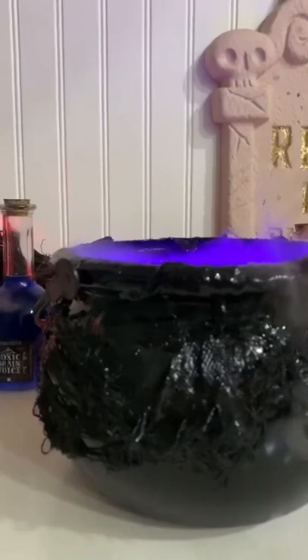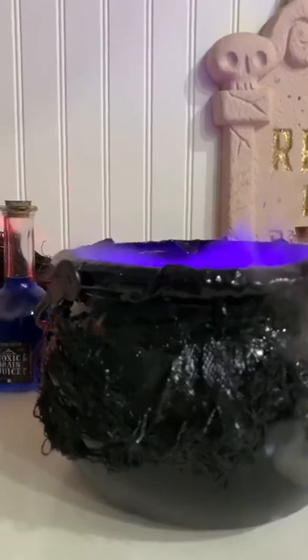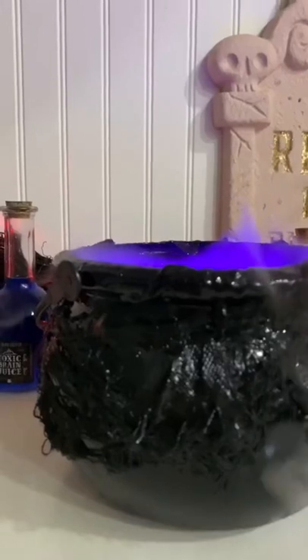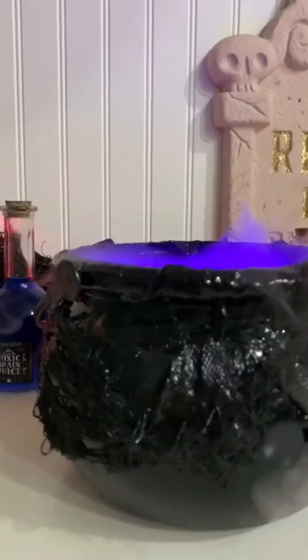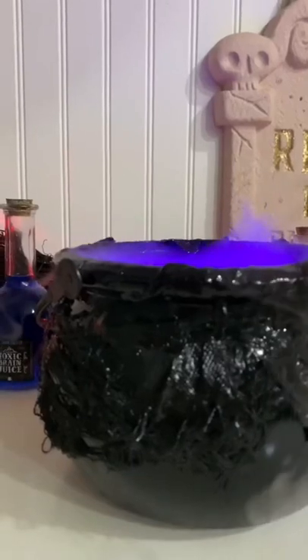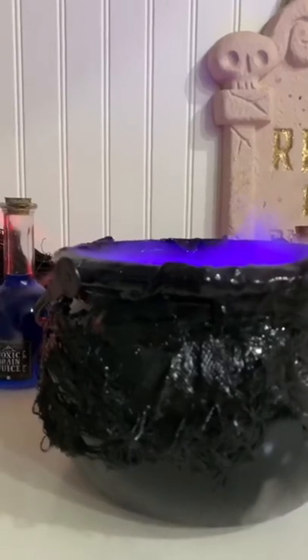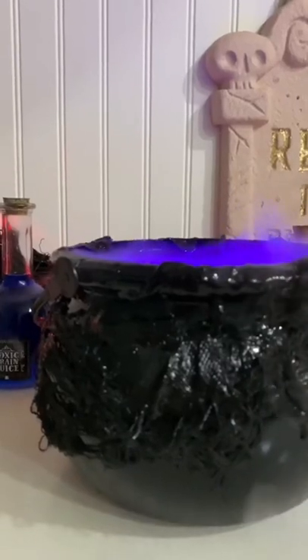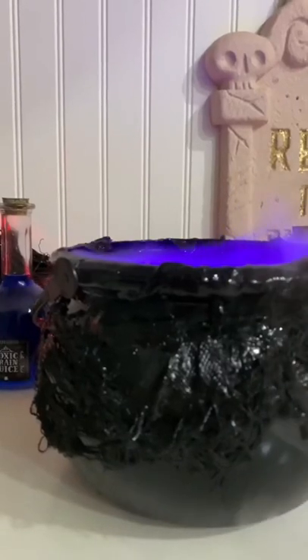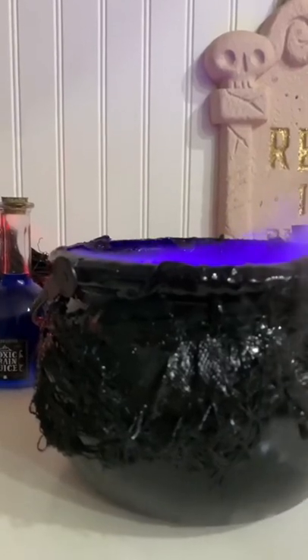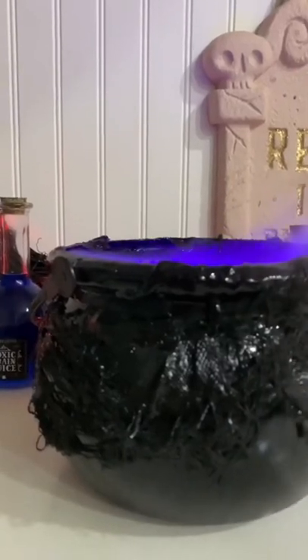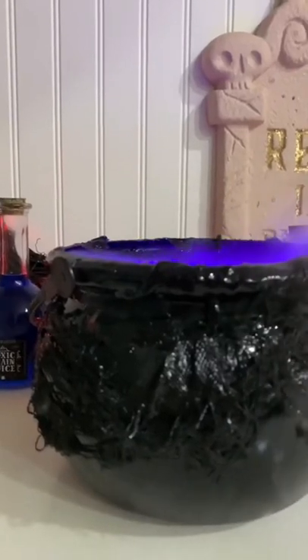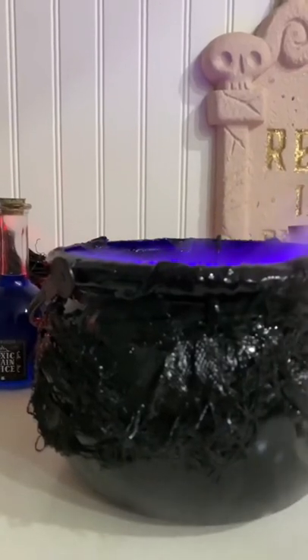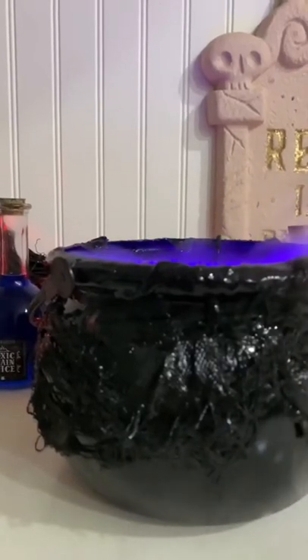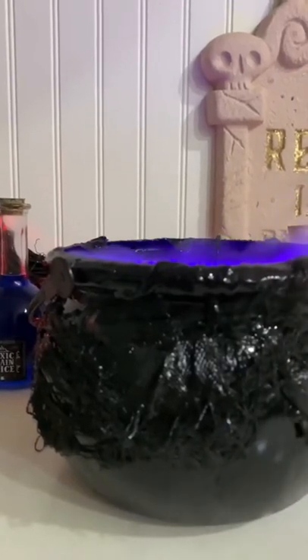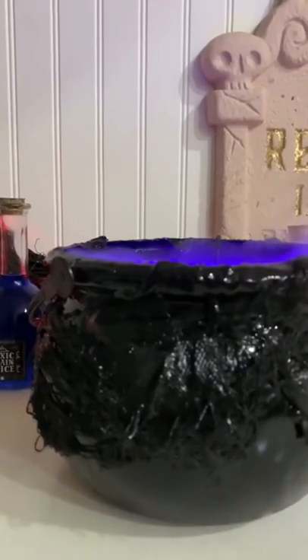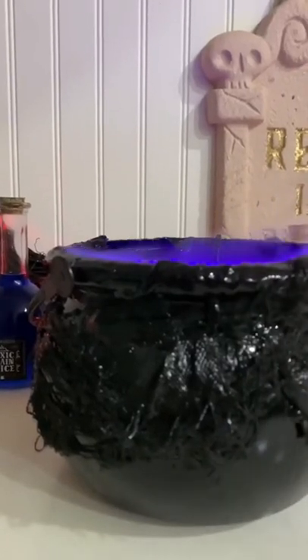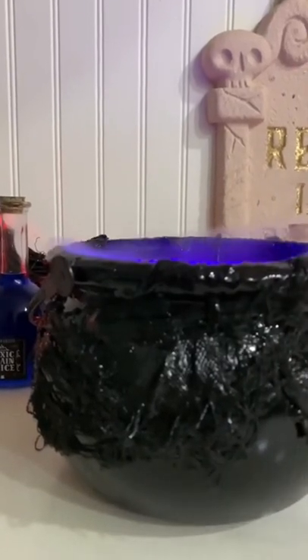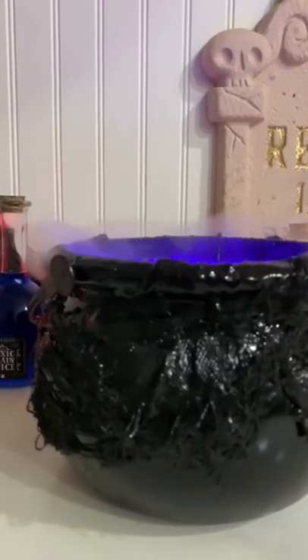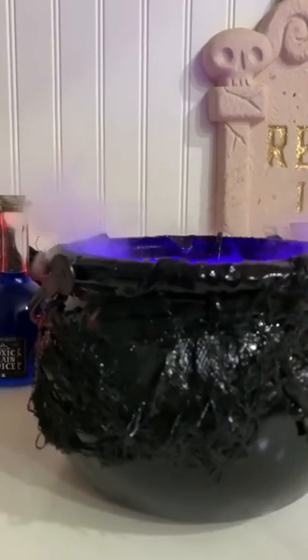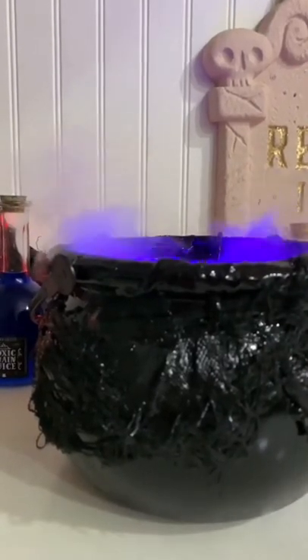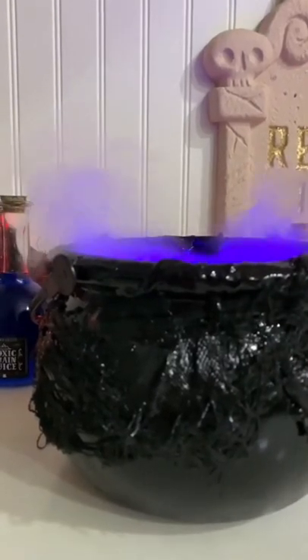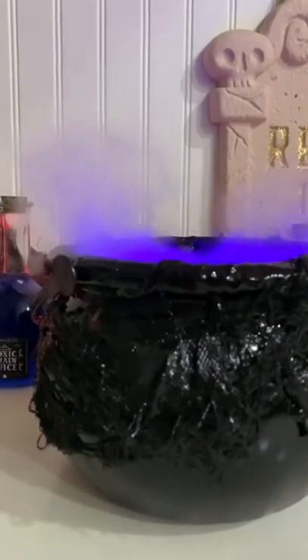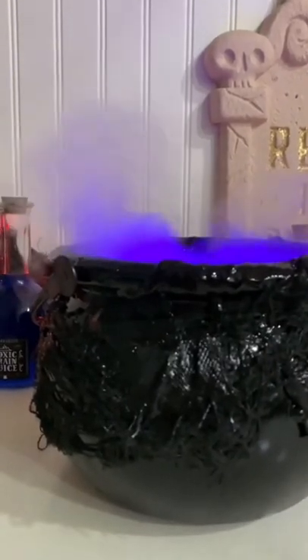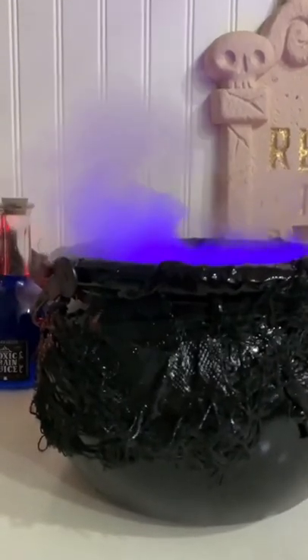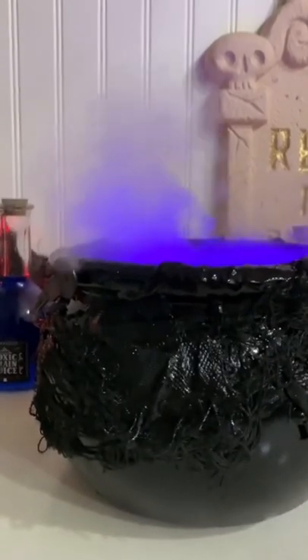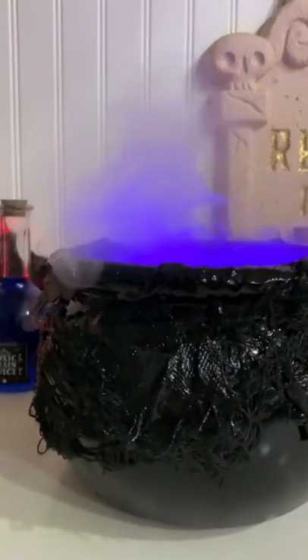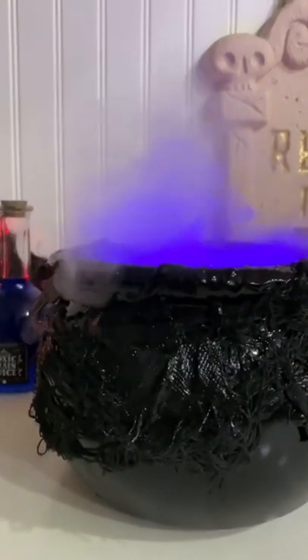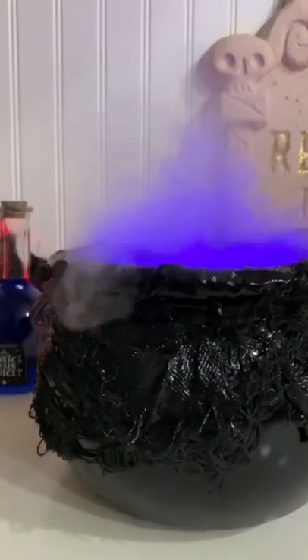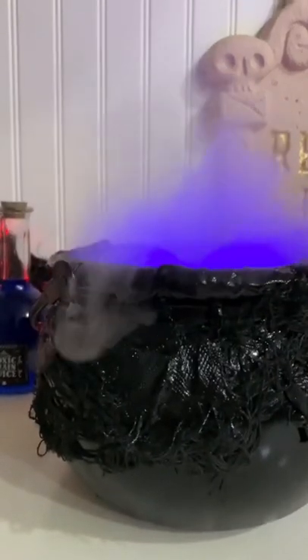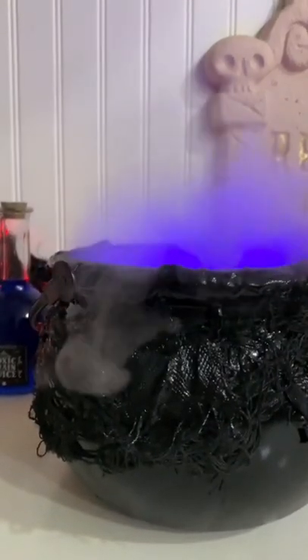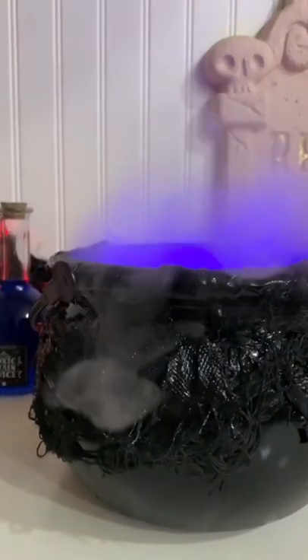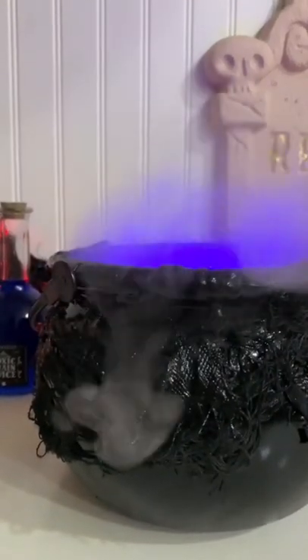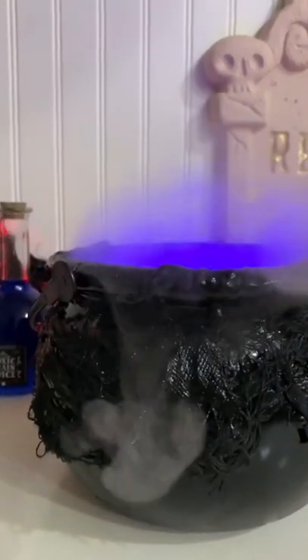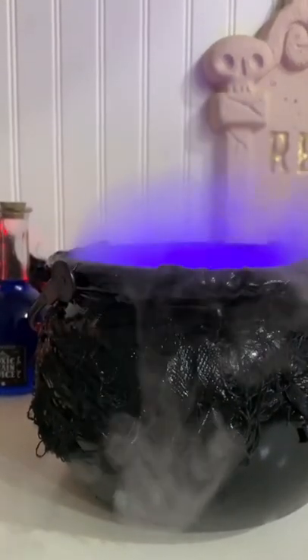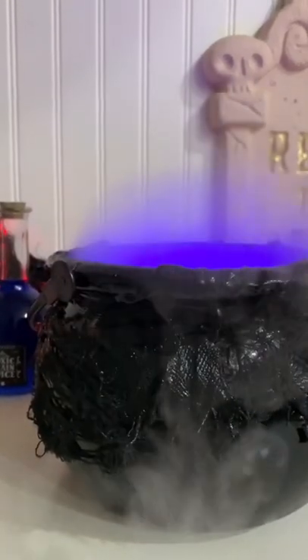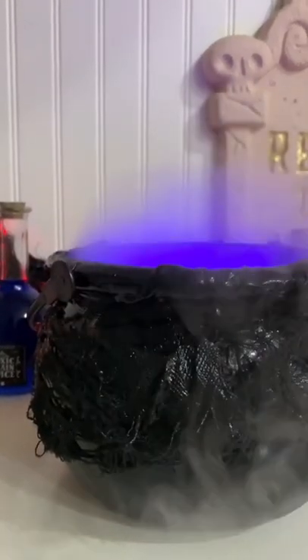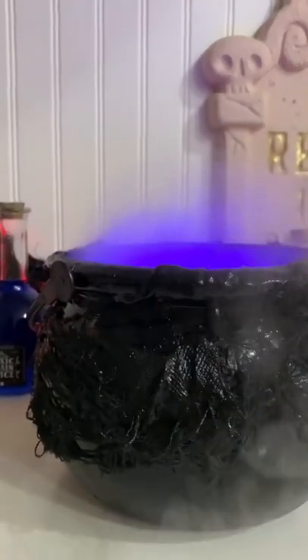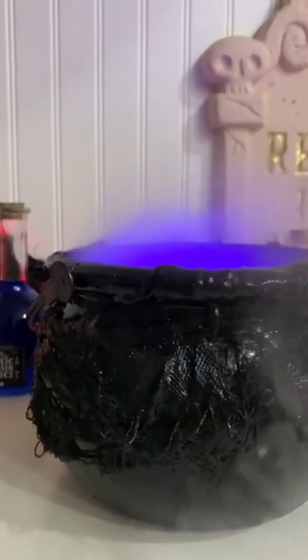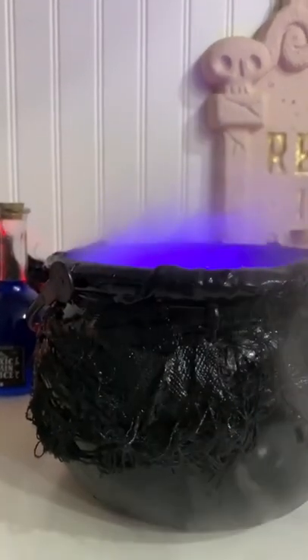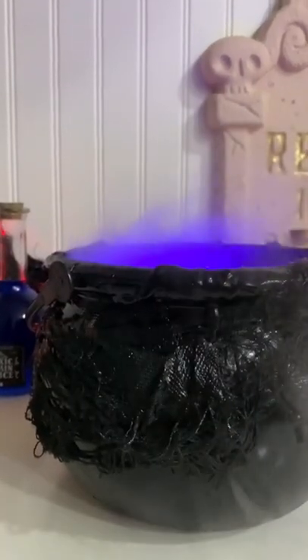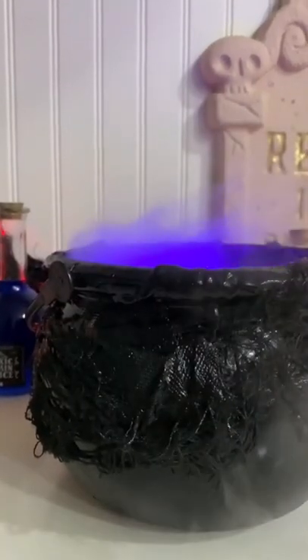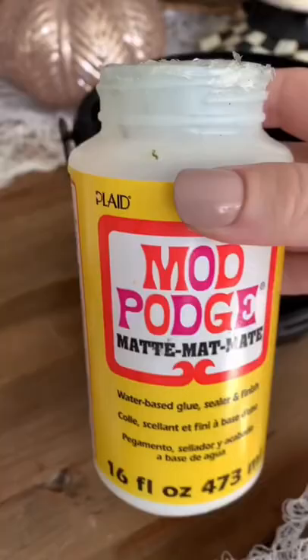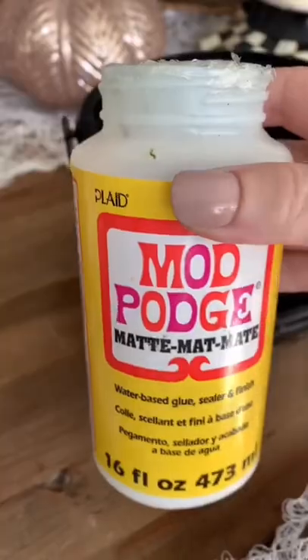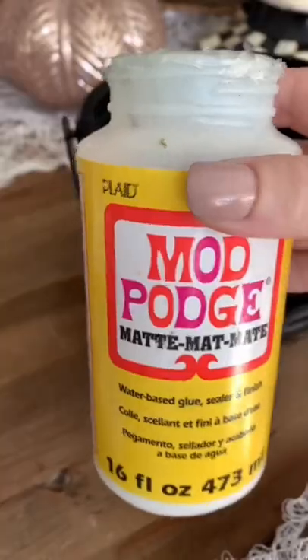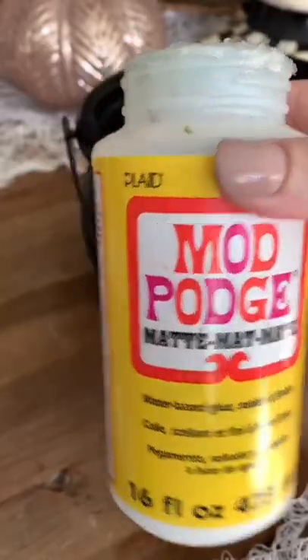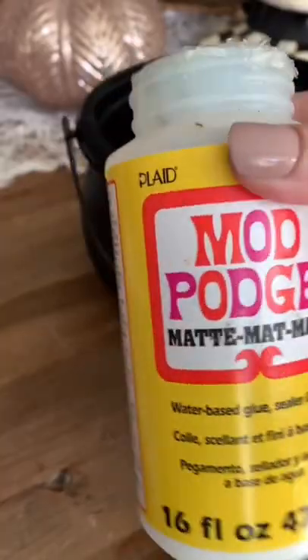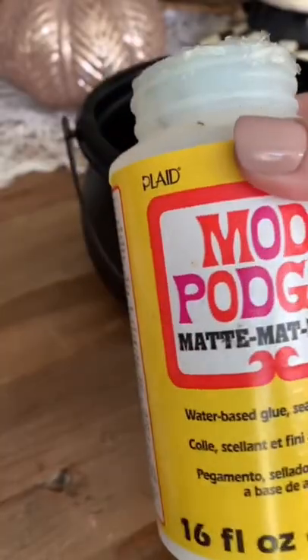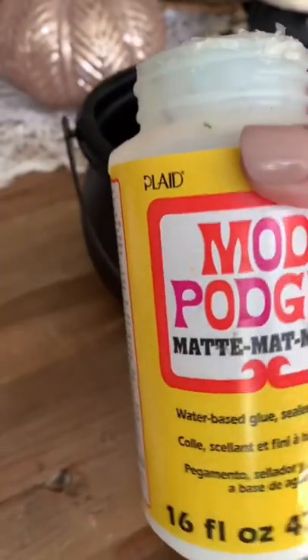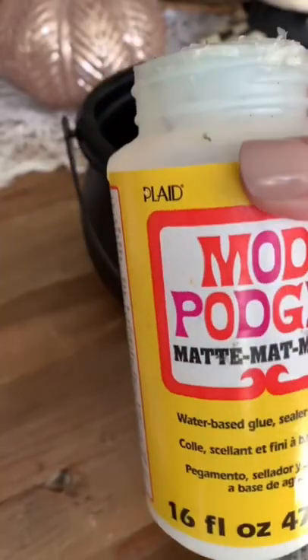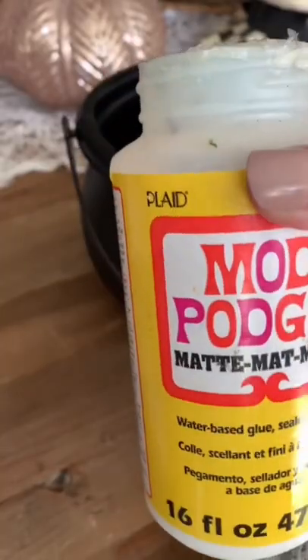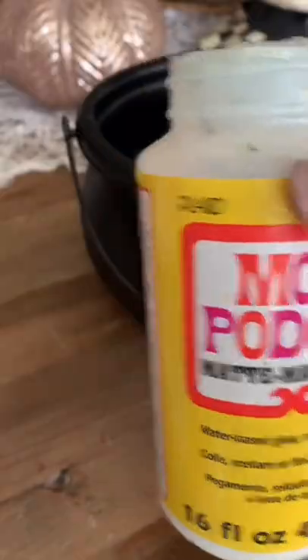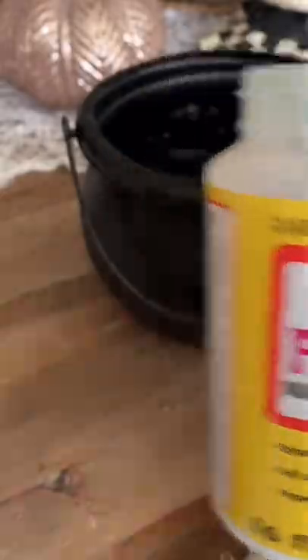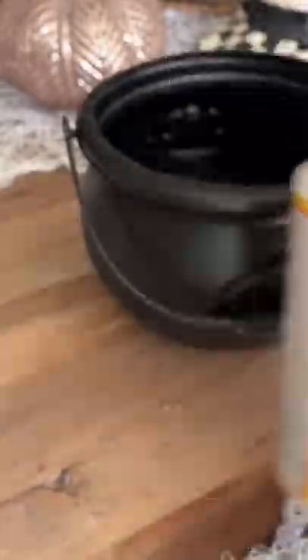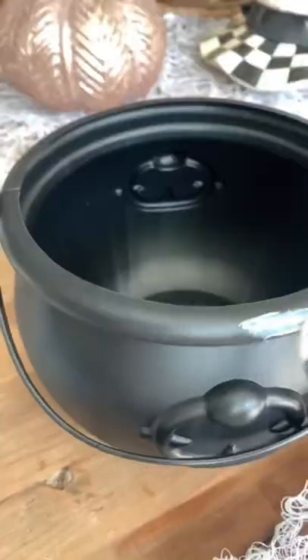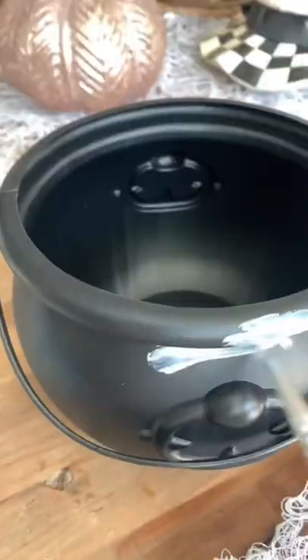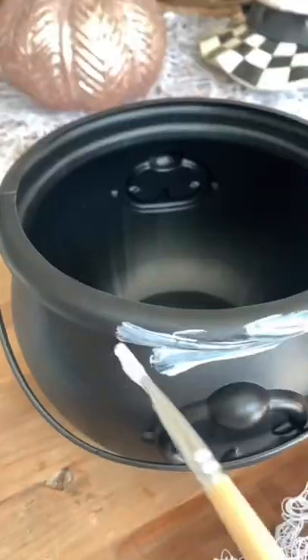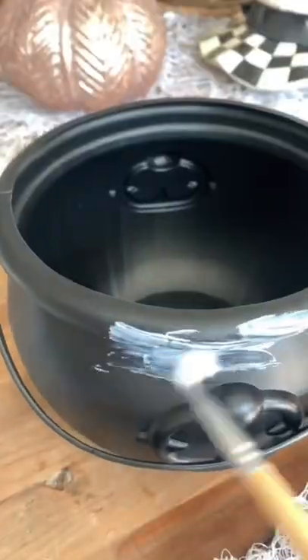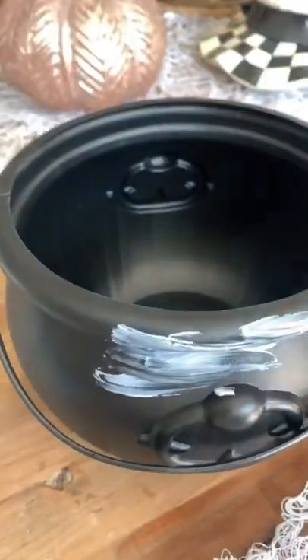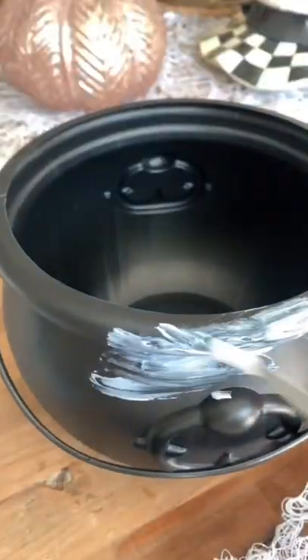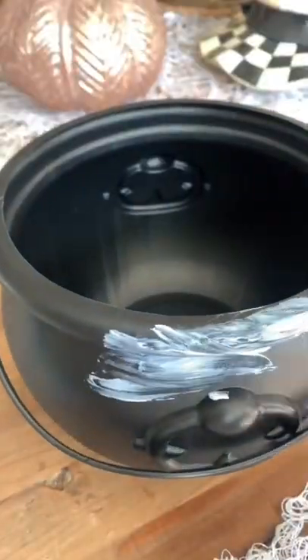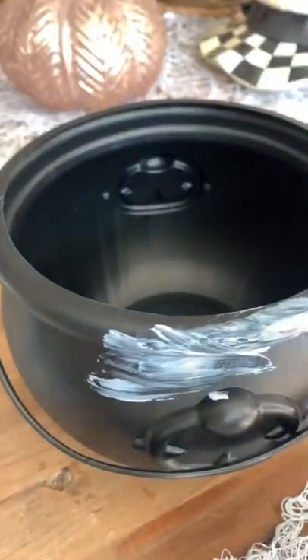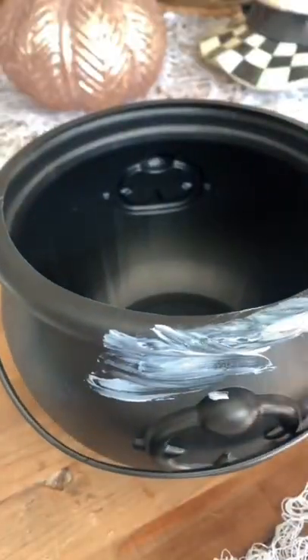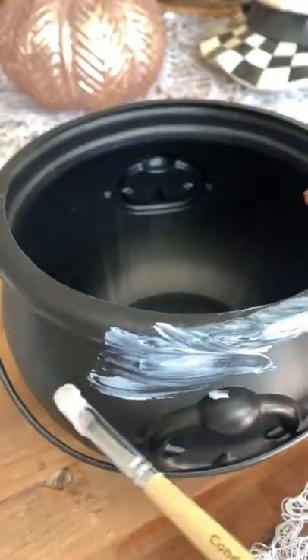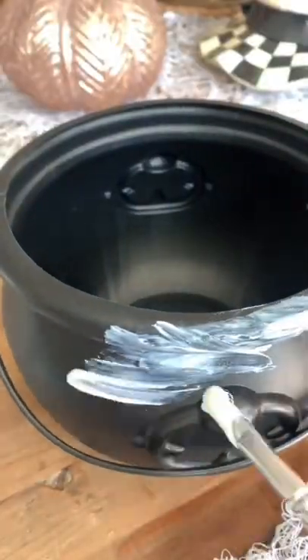I have plans to make this cauldron next level this year, but let me break down how I got it to this point when I made it last year.